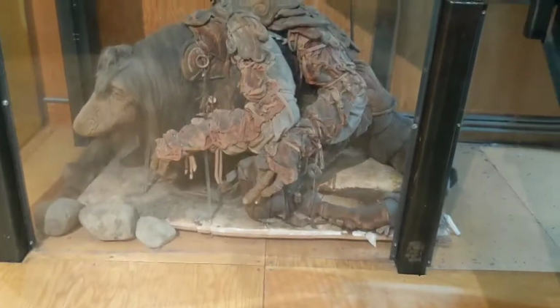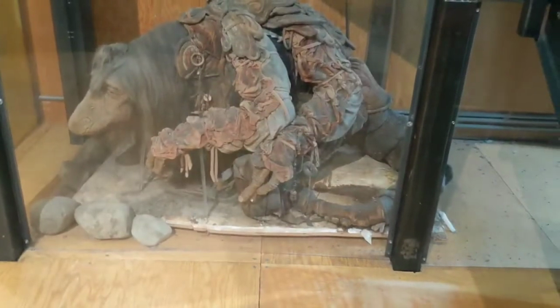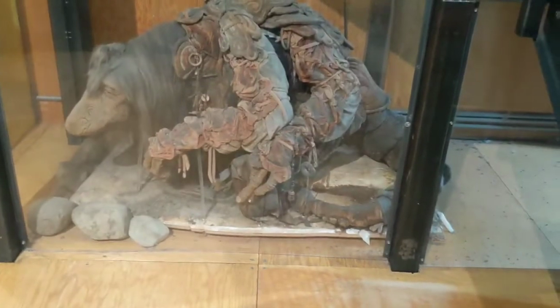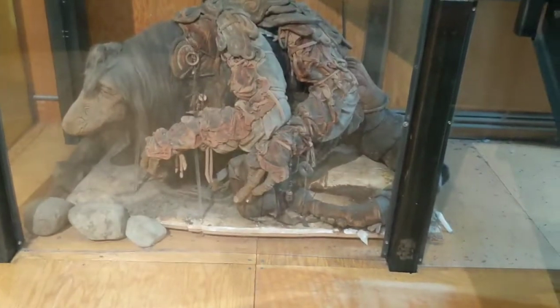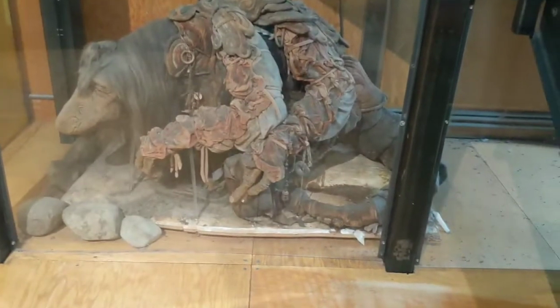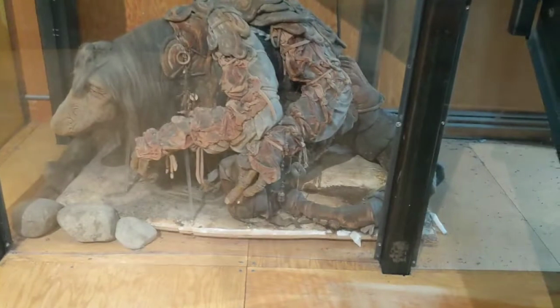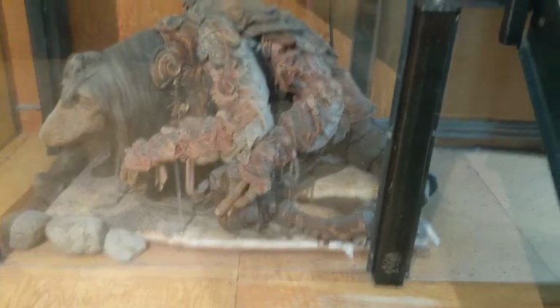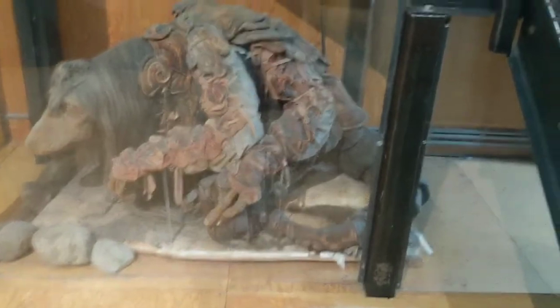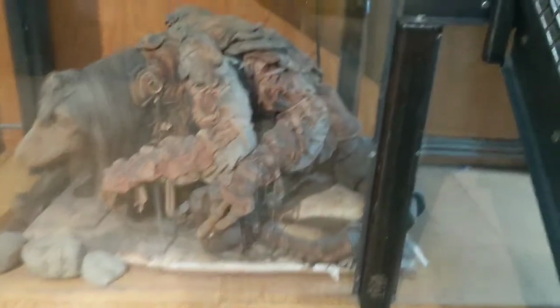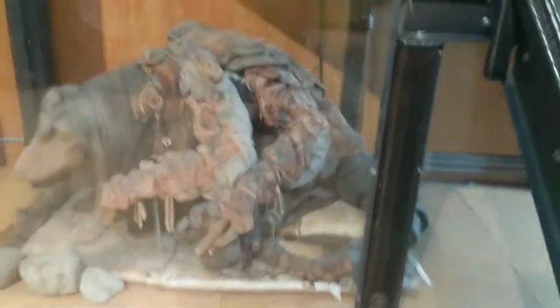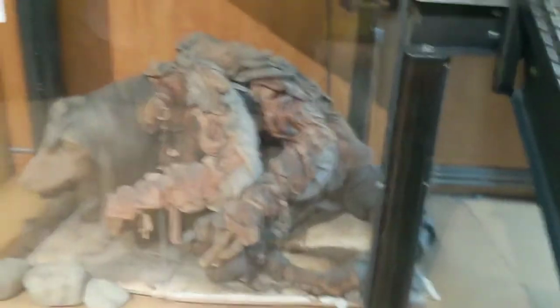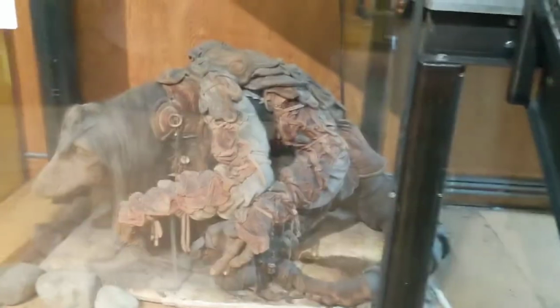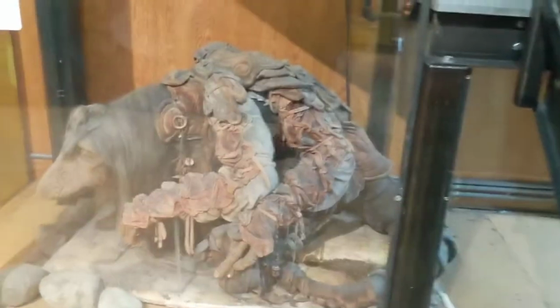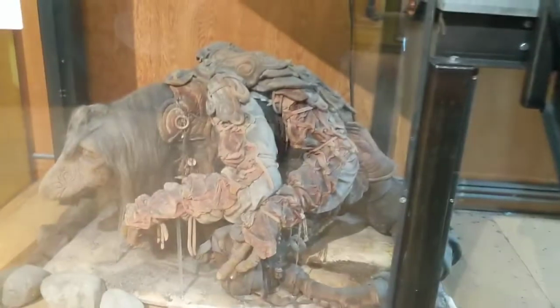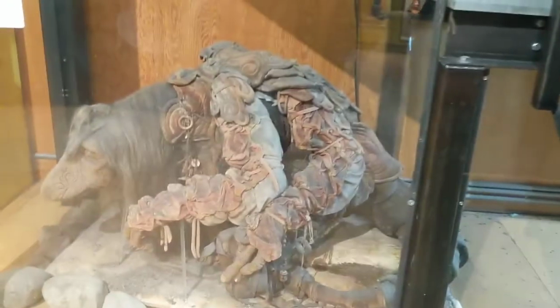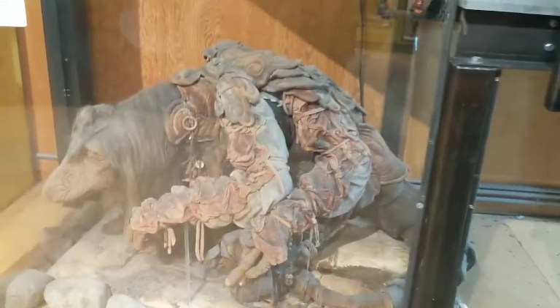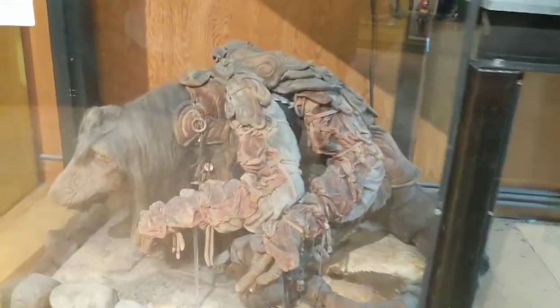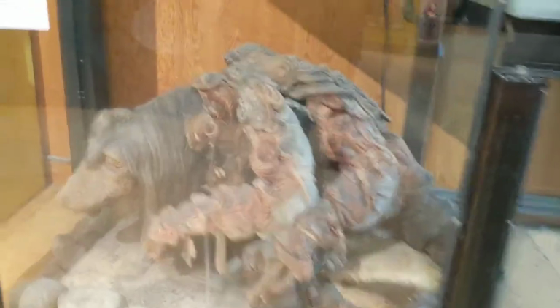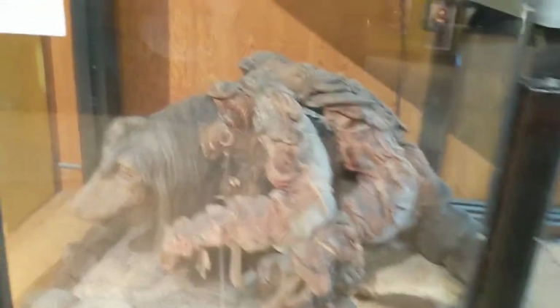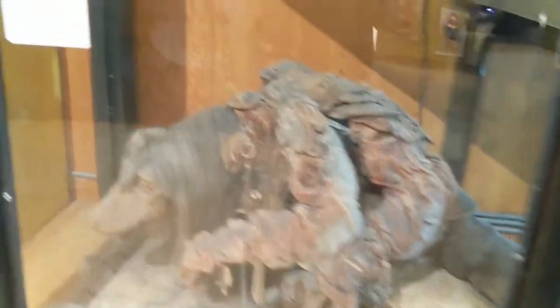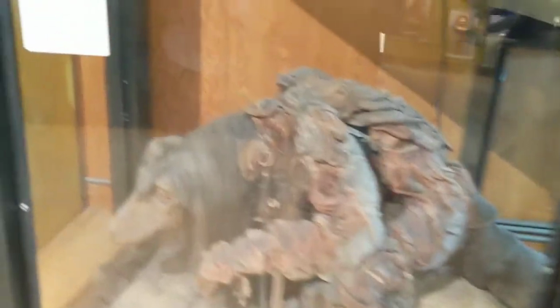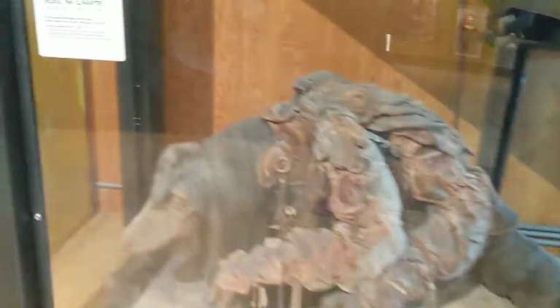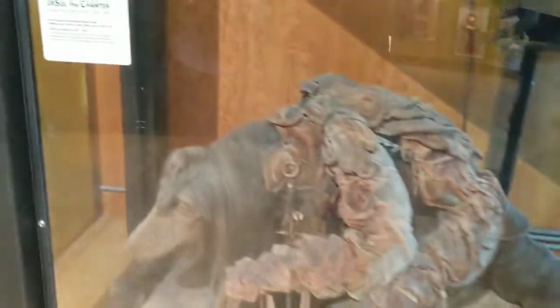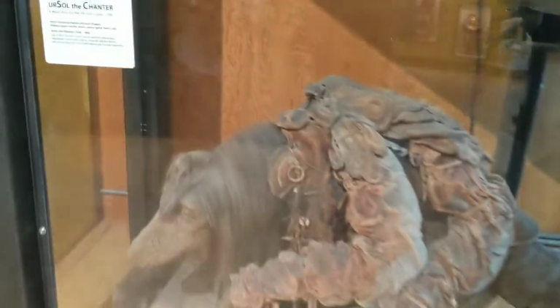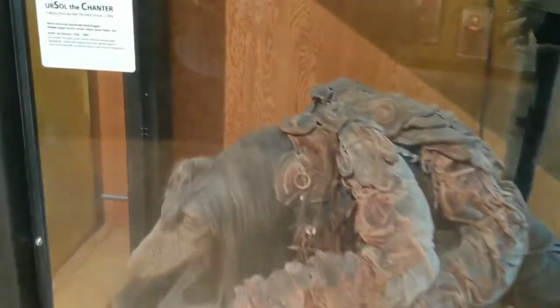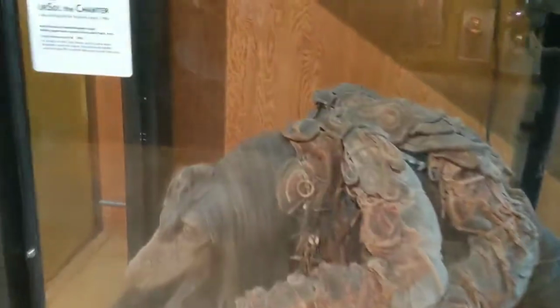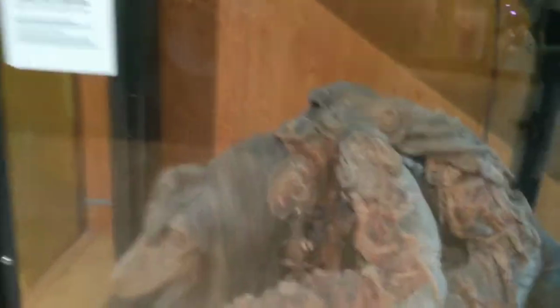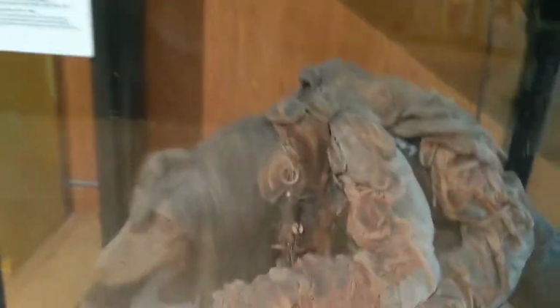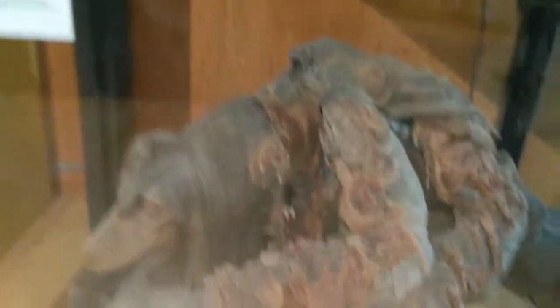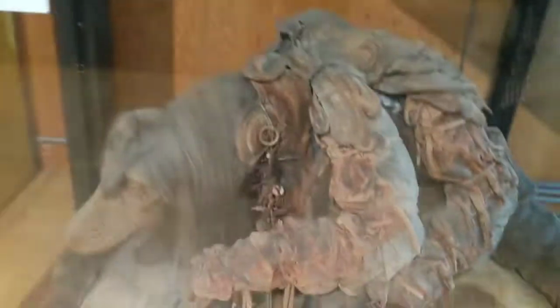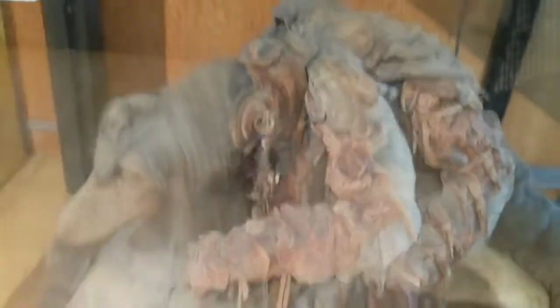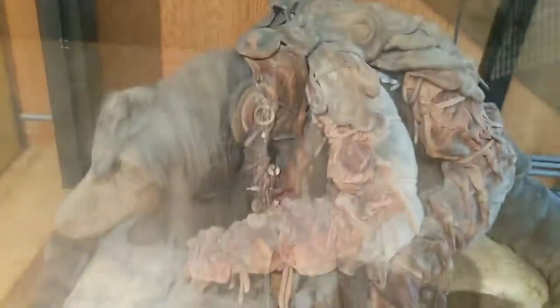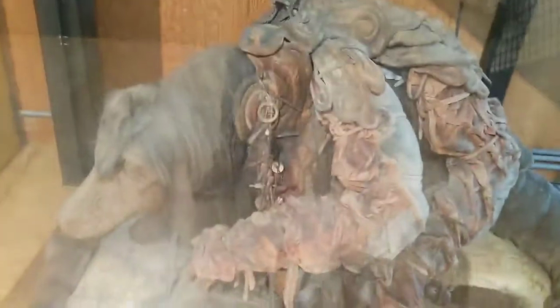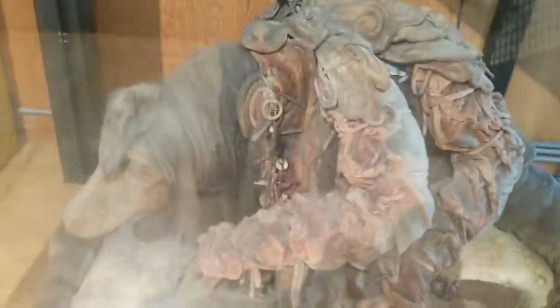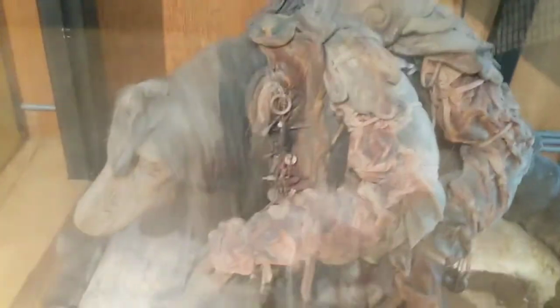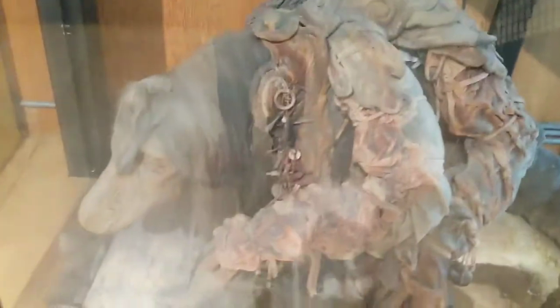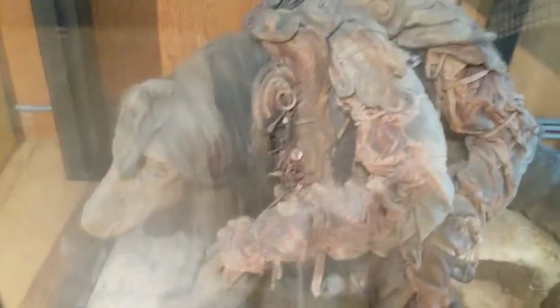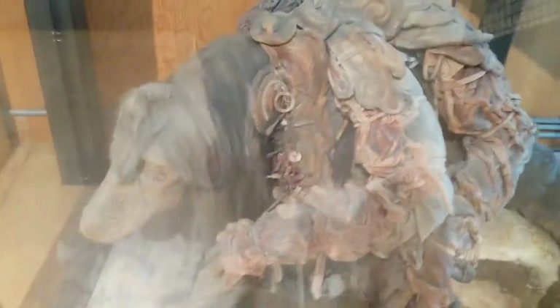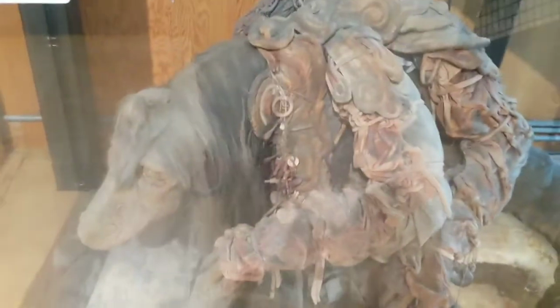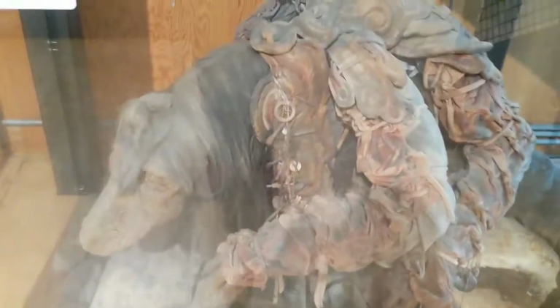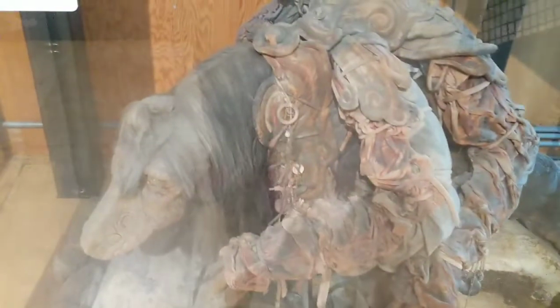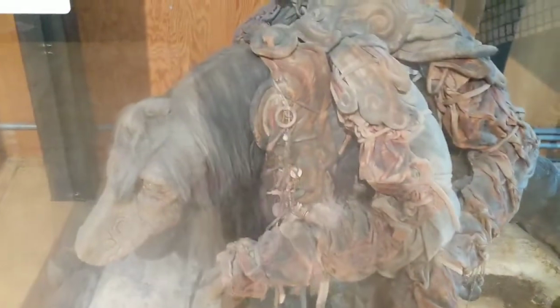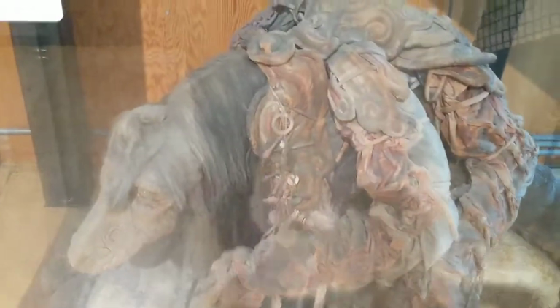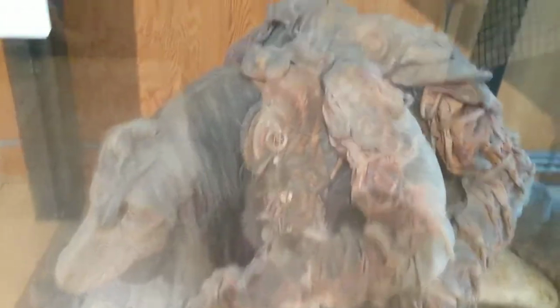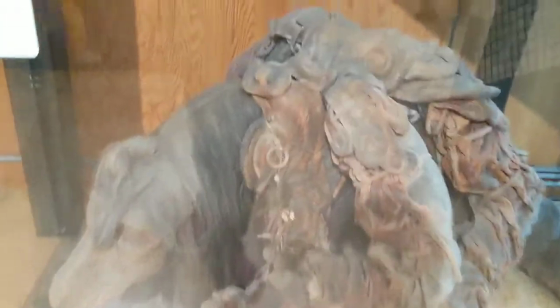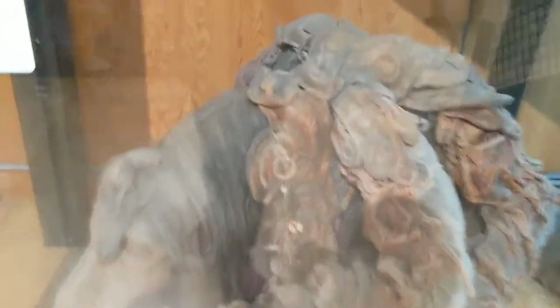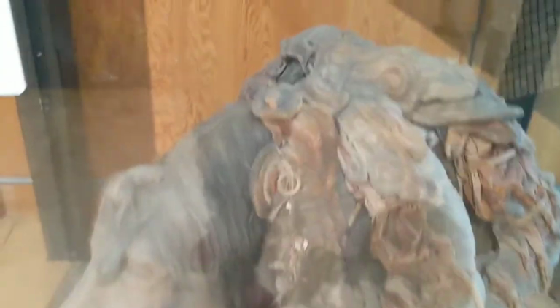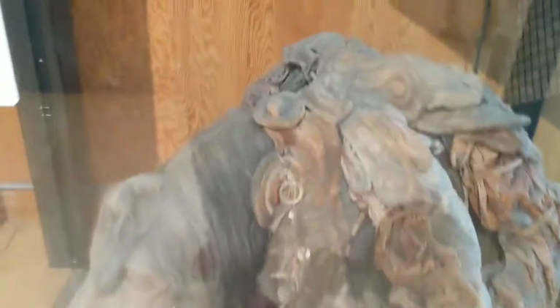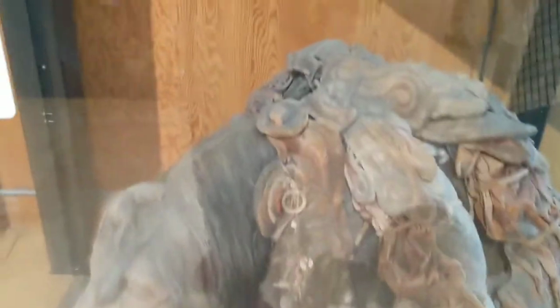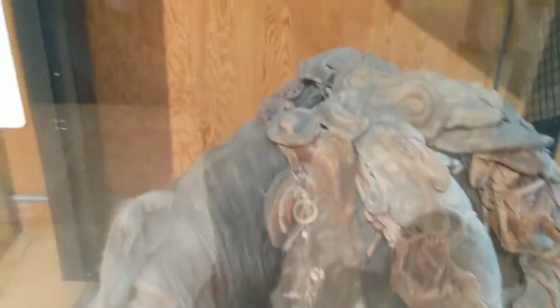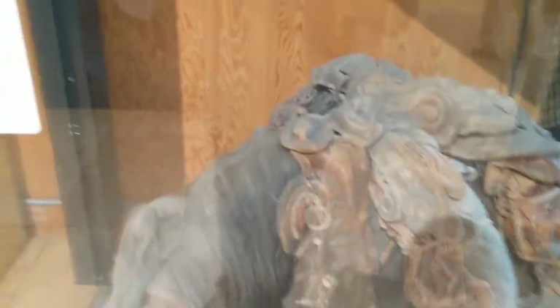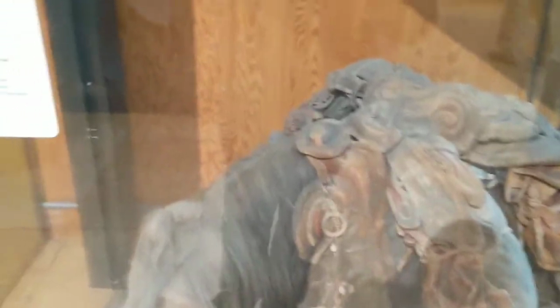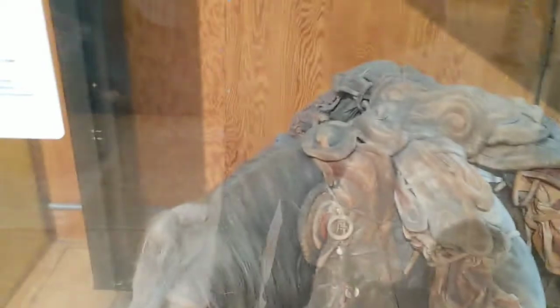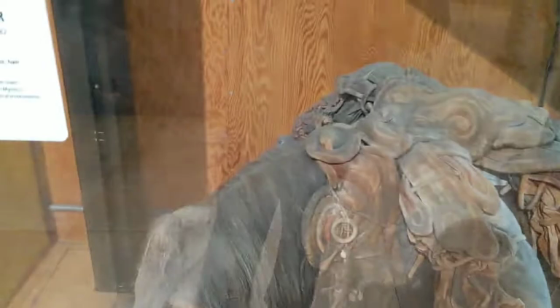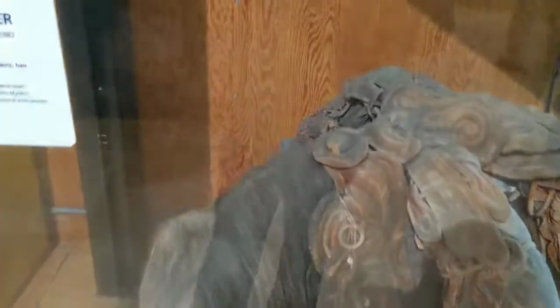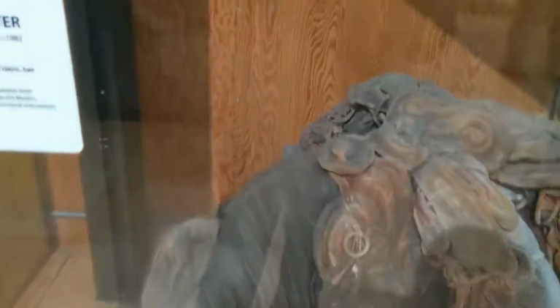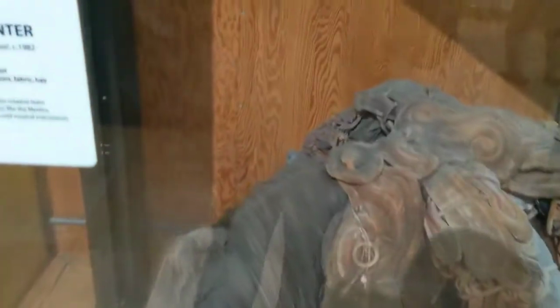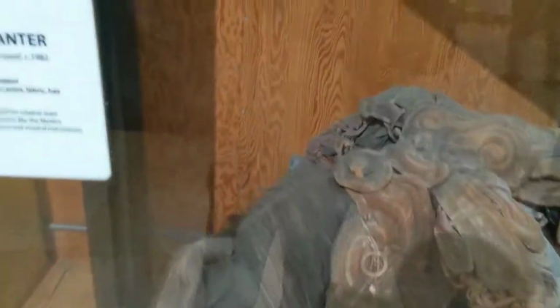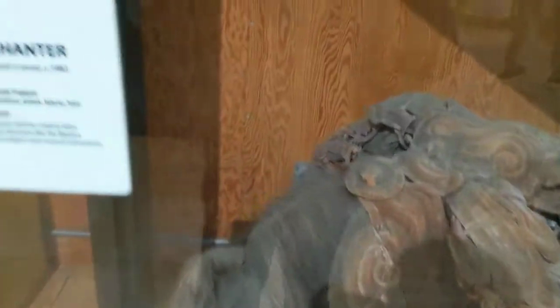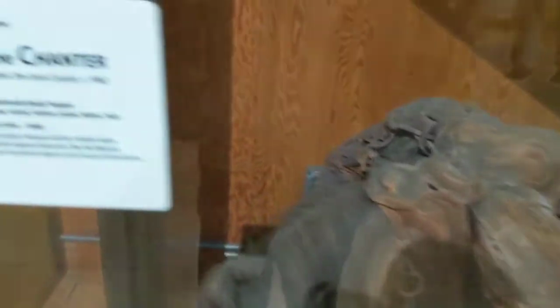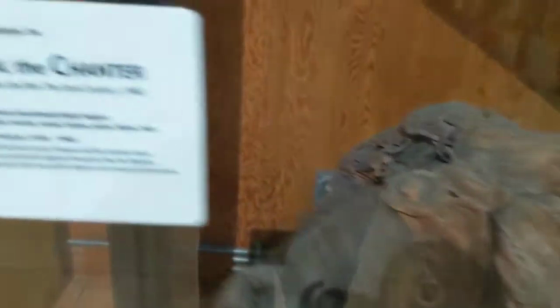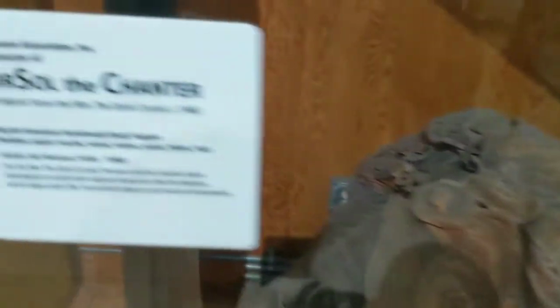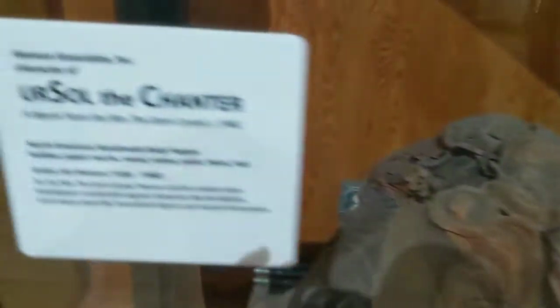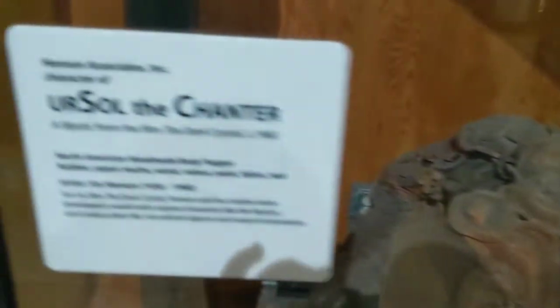Hi guys, this is another ACPARTS video and today we're looking at UrSol the Chanter at Pittsburgh Children's Museum.